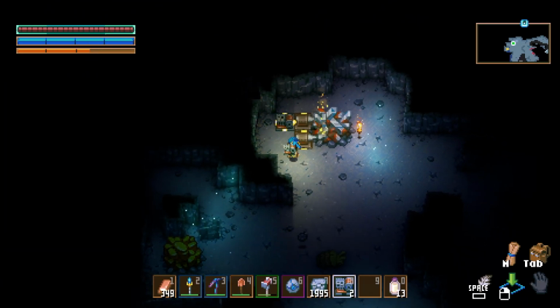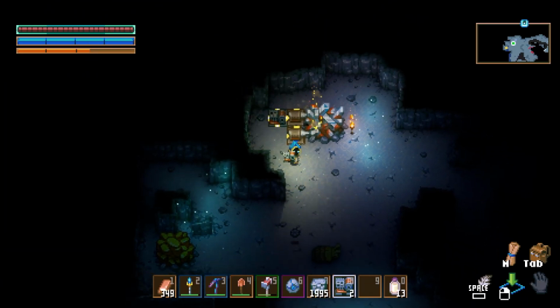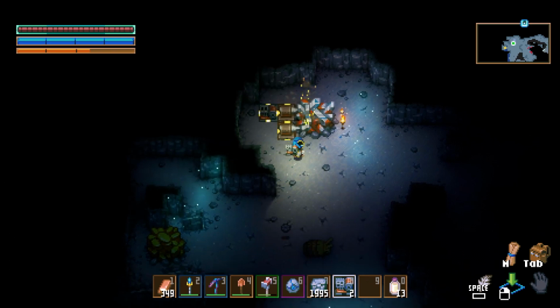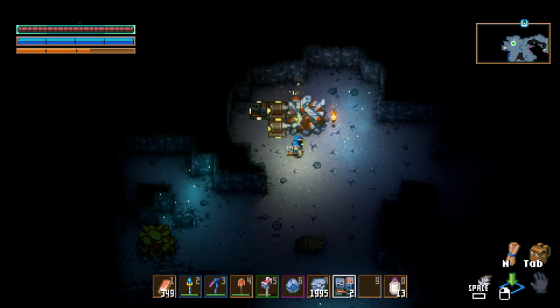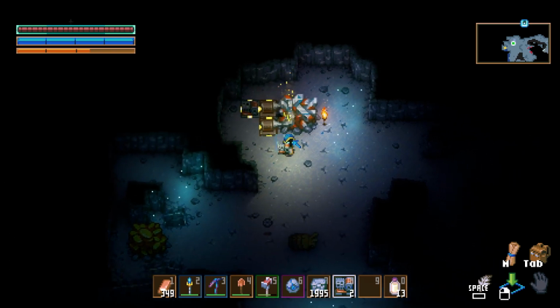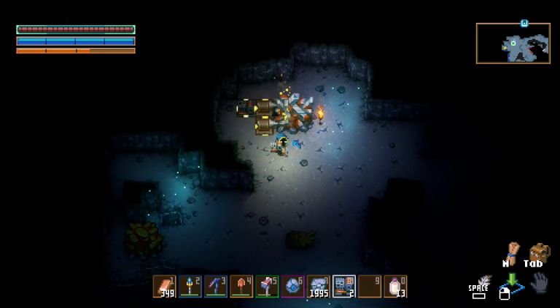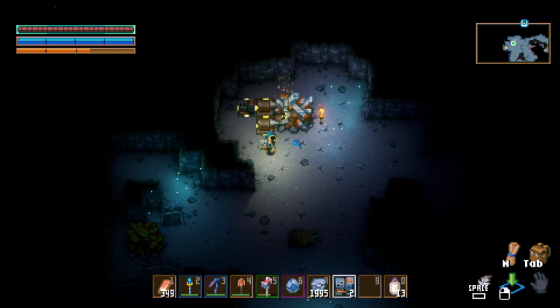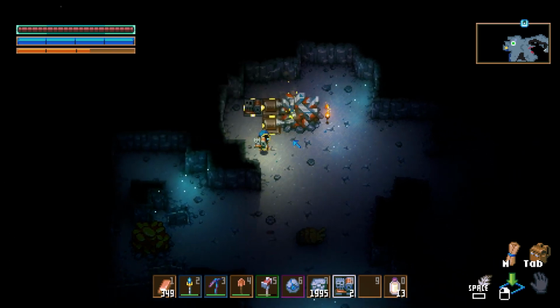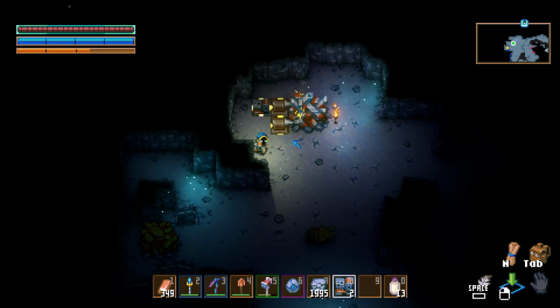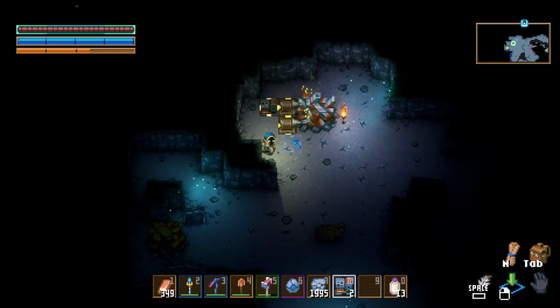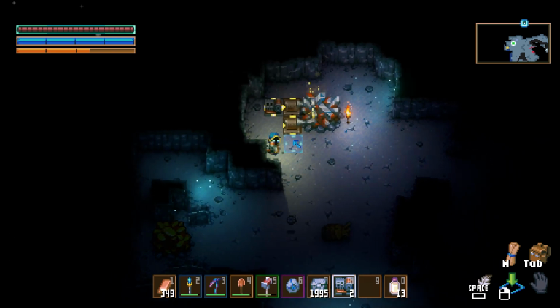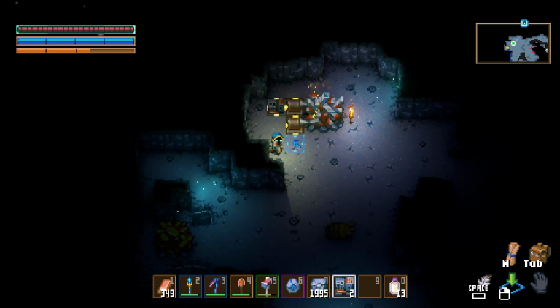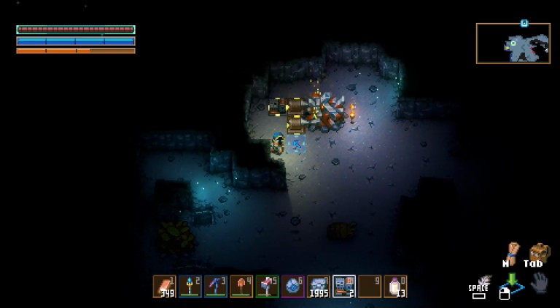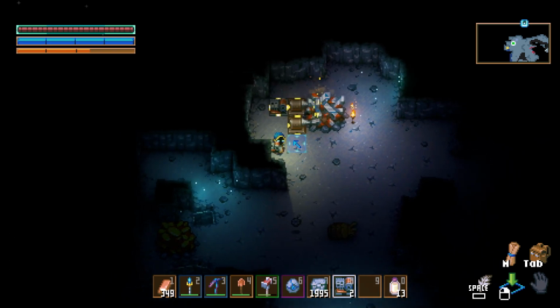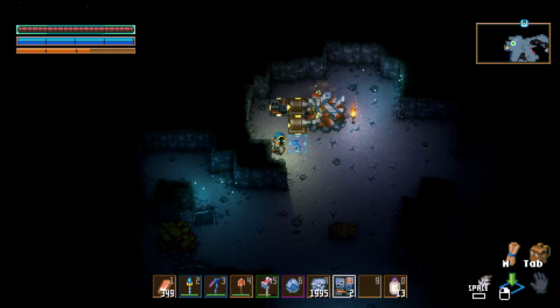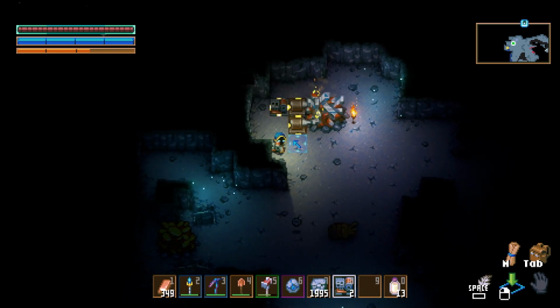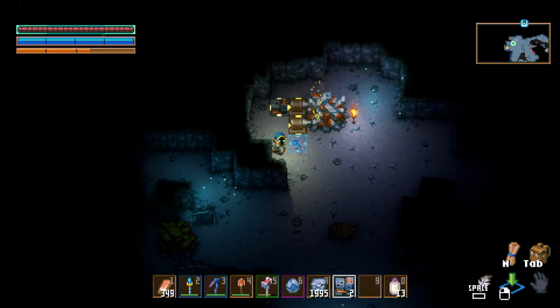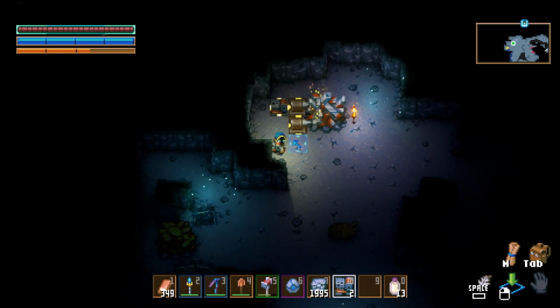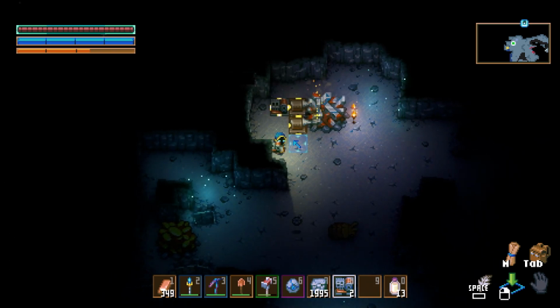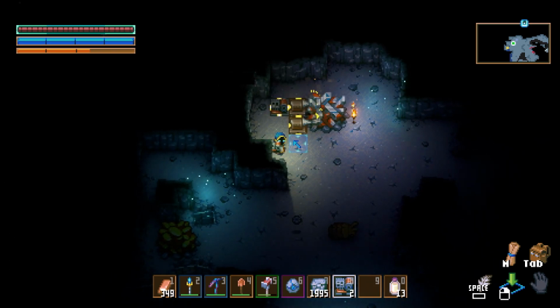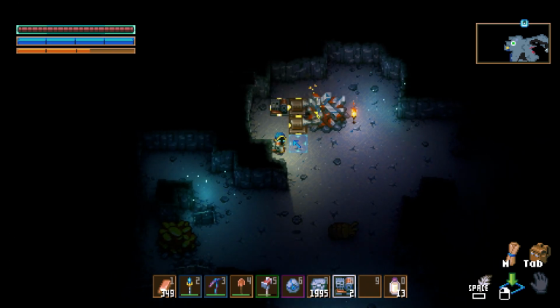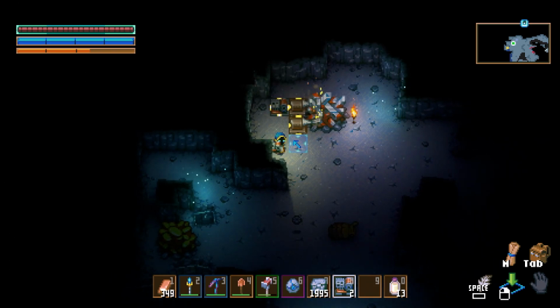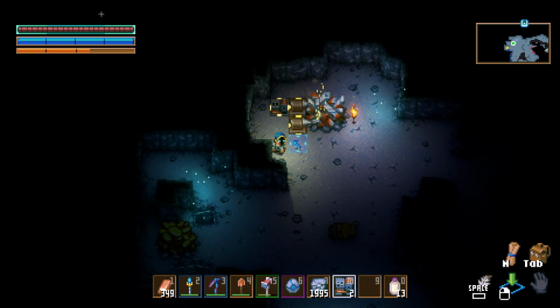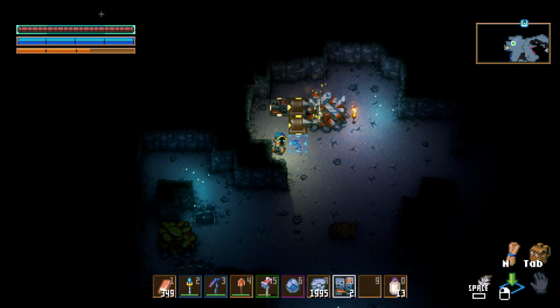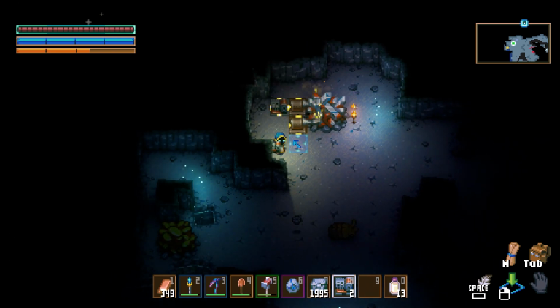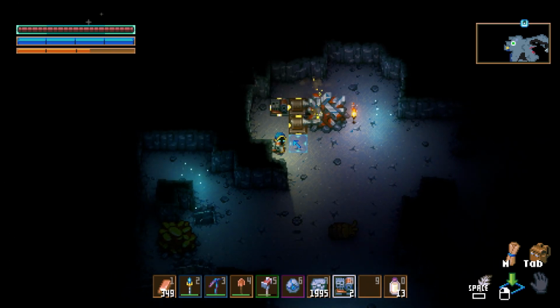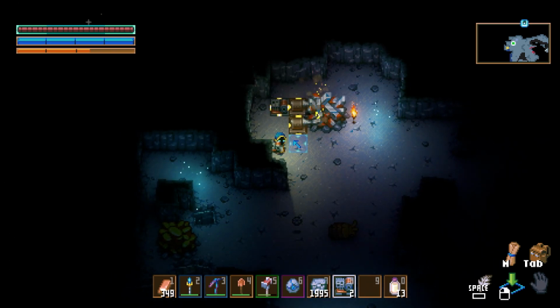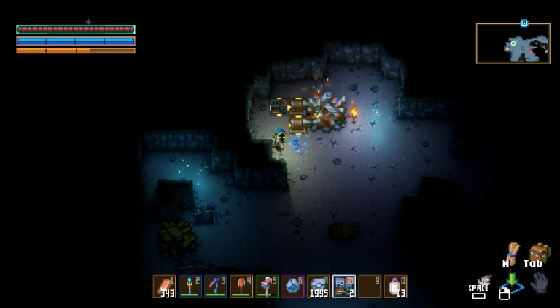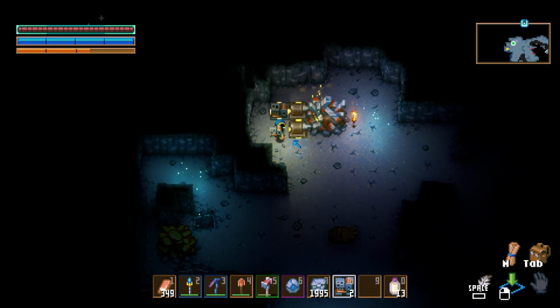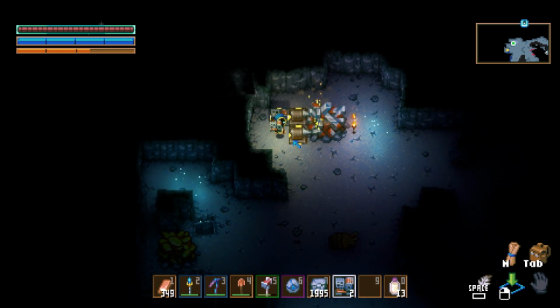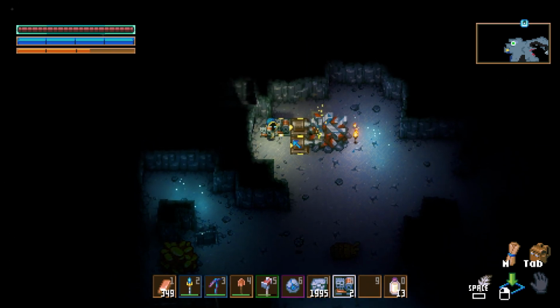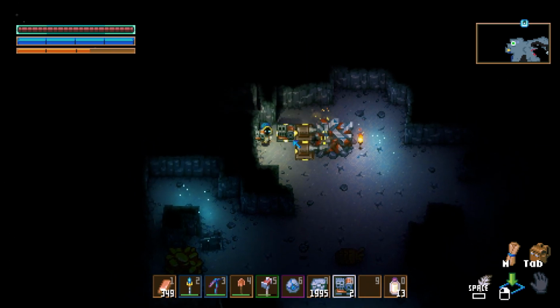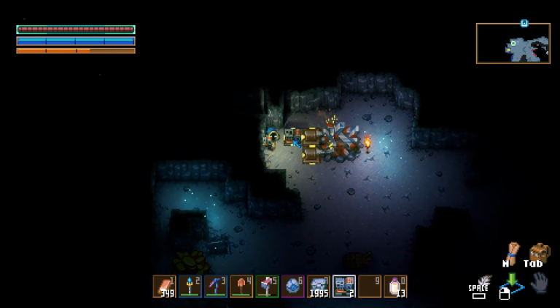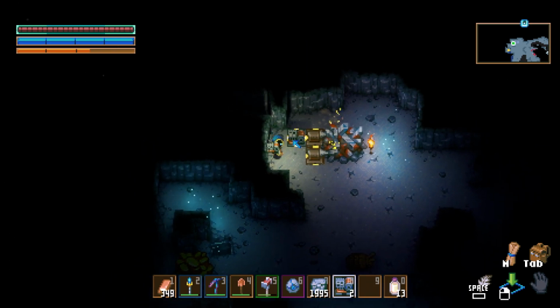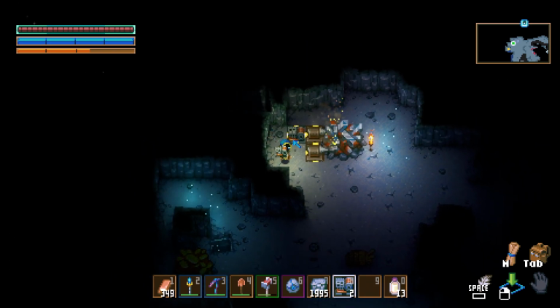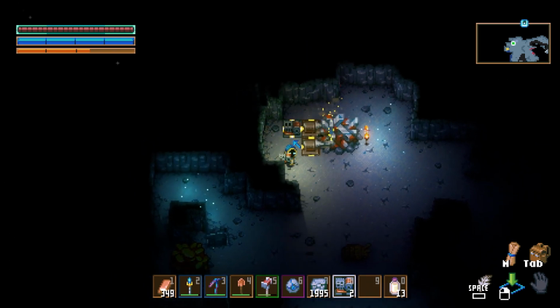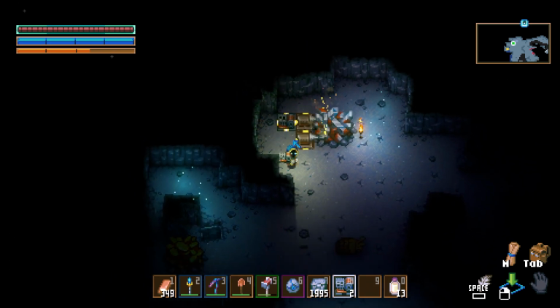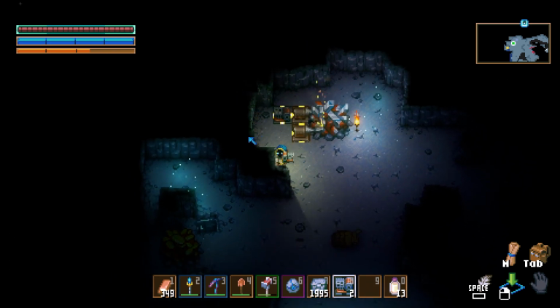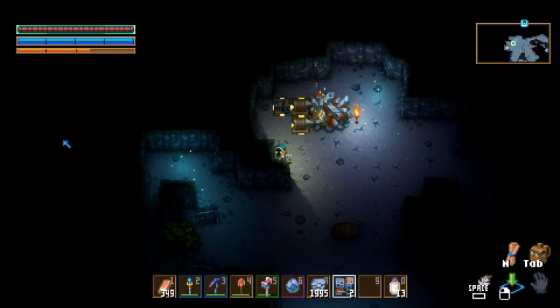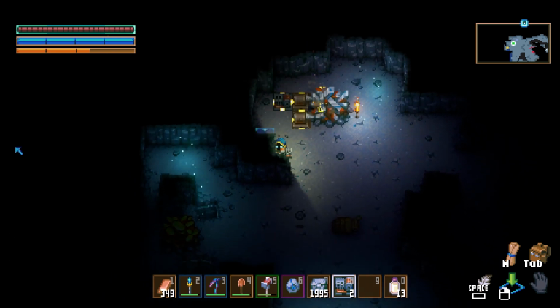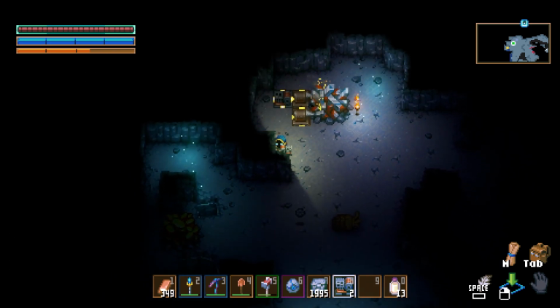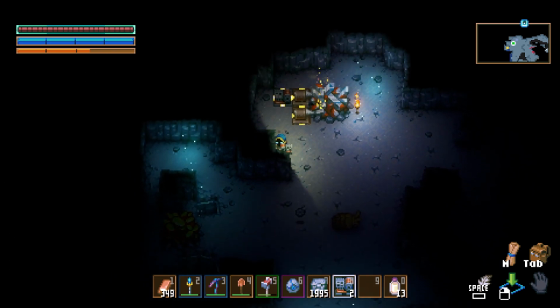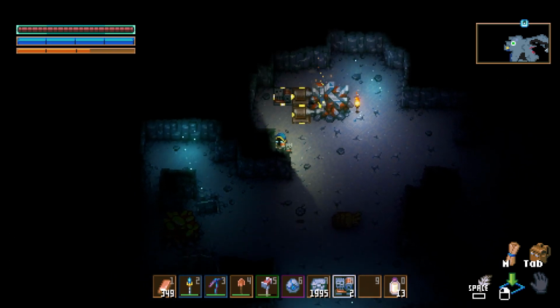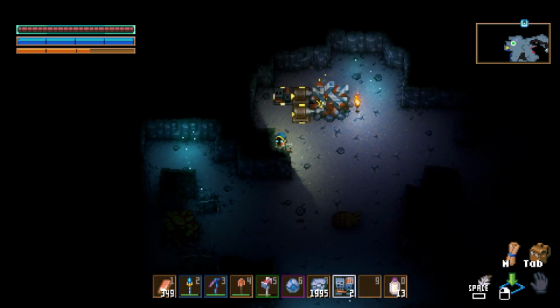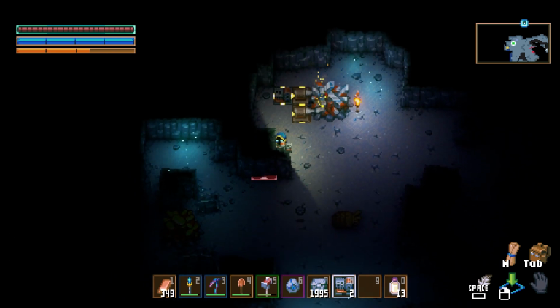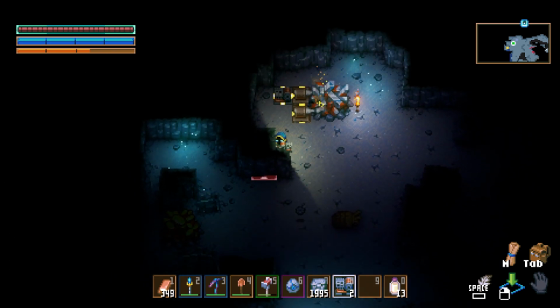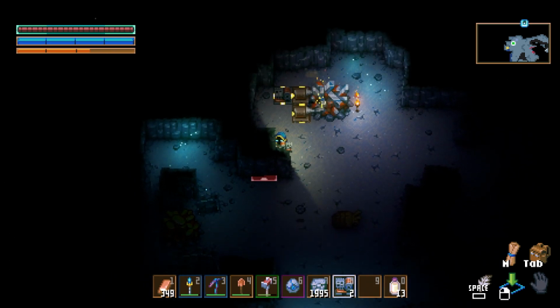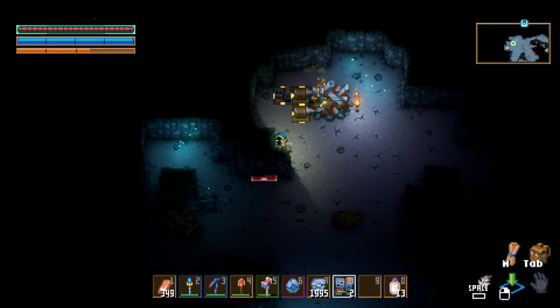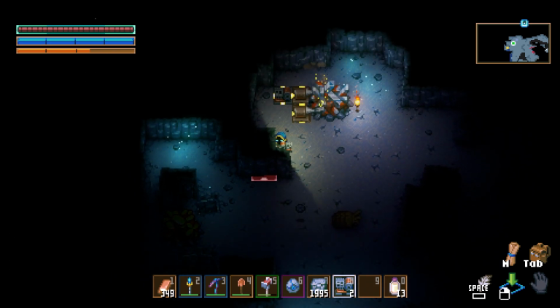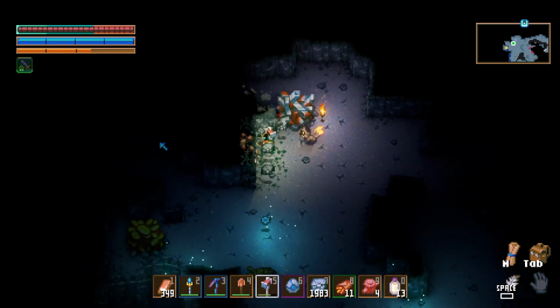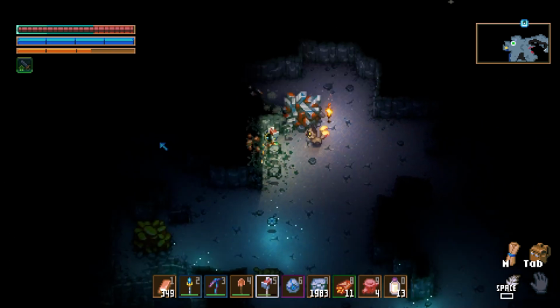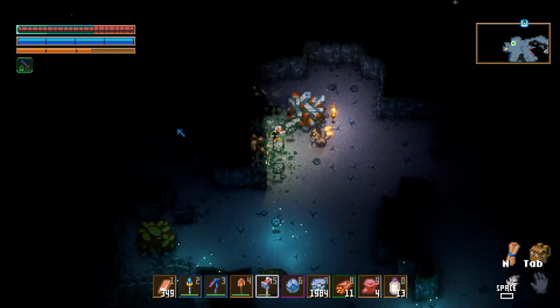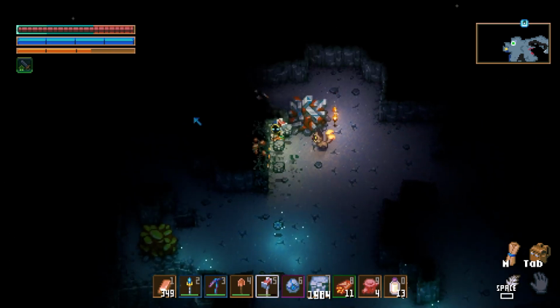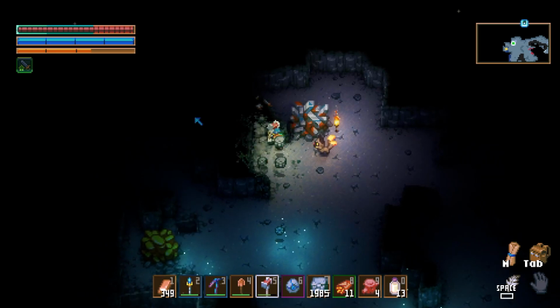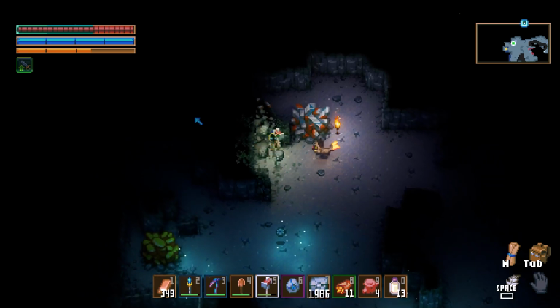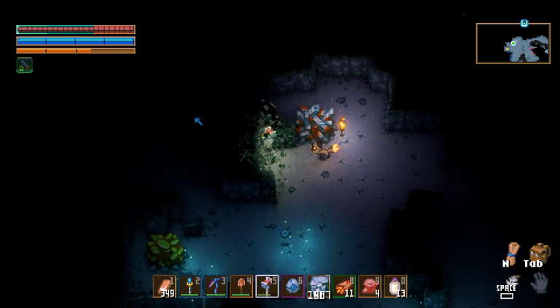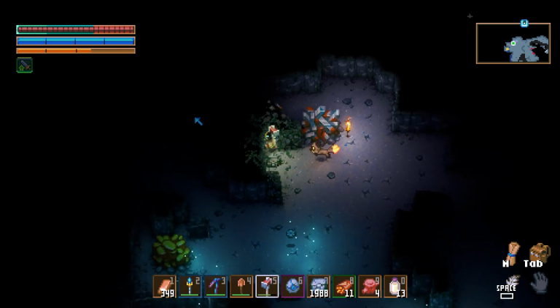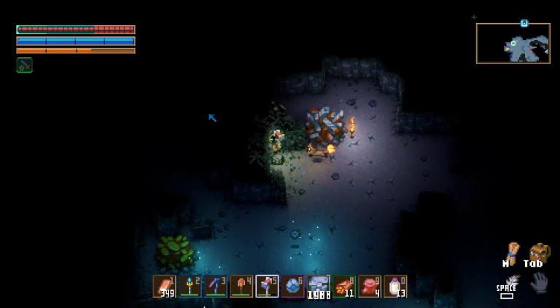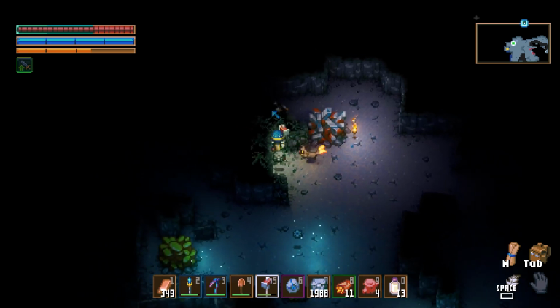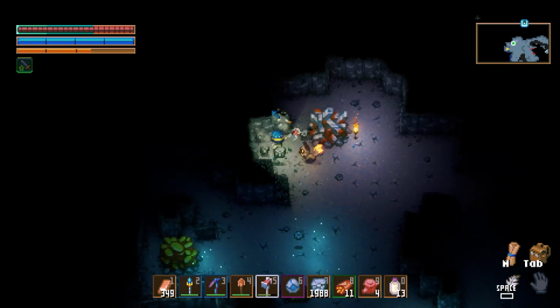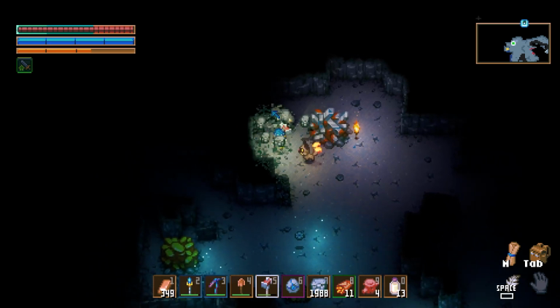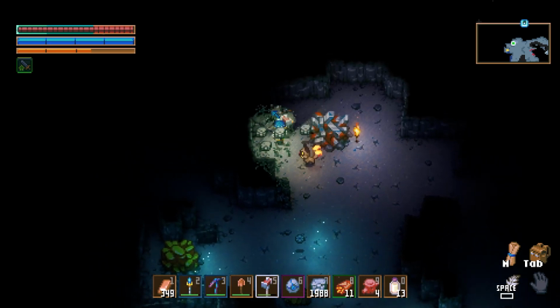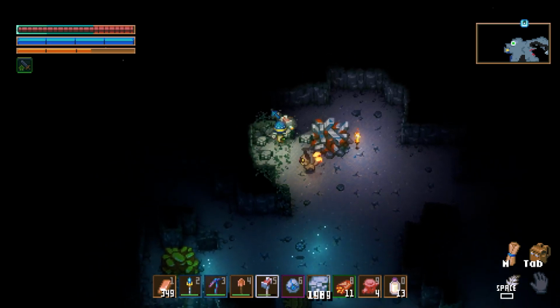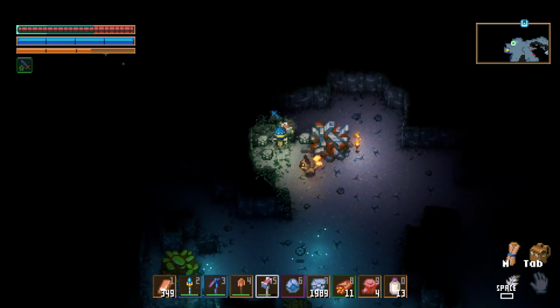Each drill you put down will mine one iron every two minutes. The boulders hold 1800 ore, so you'll be set for life after this. You have to be in-game with it unpaused for the drills to keep going.